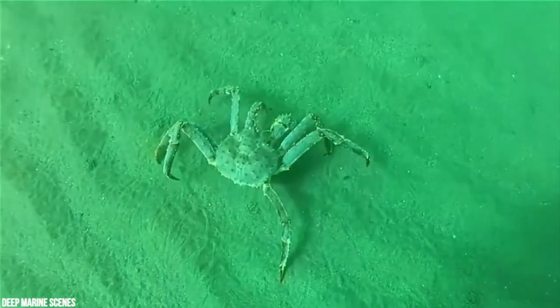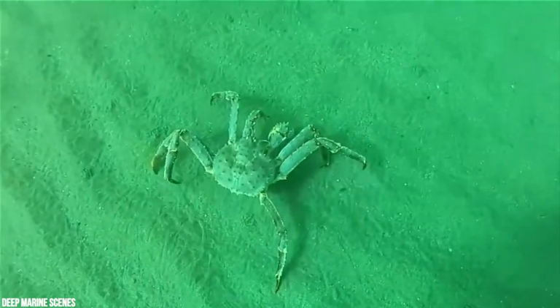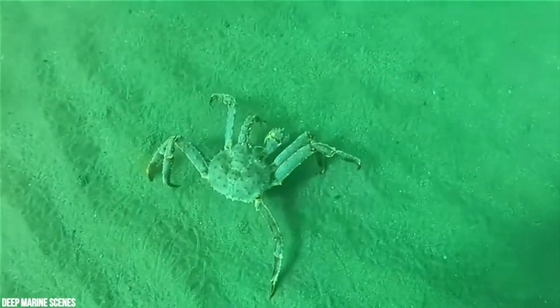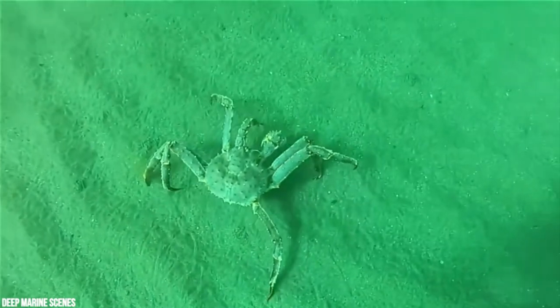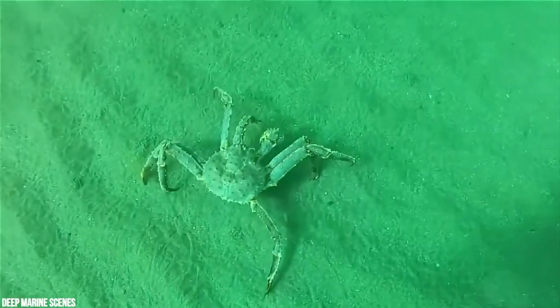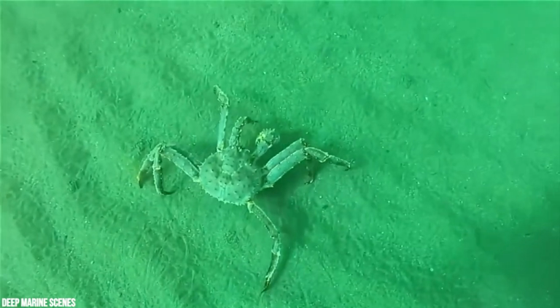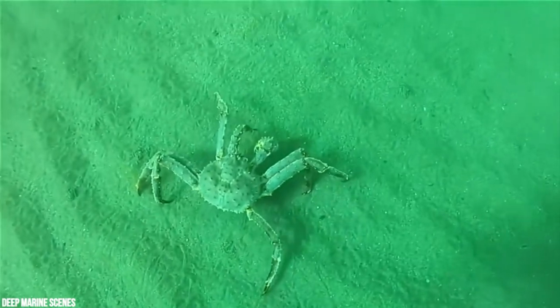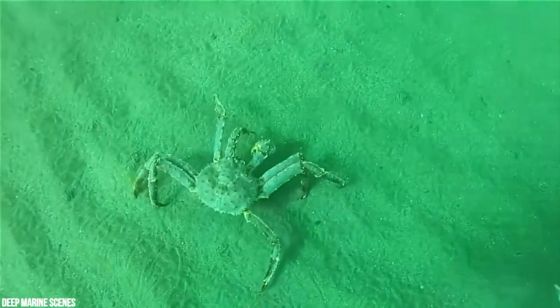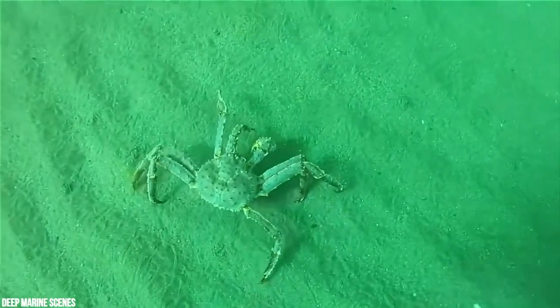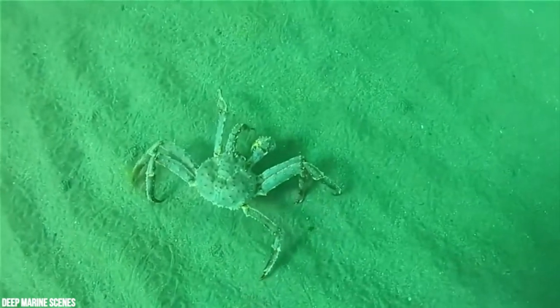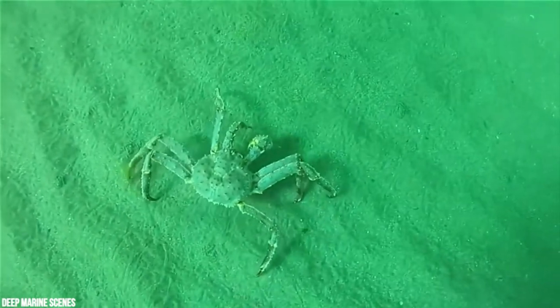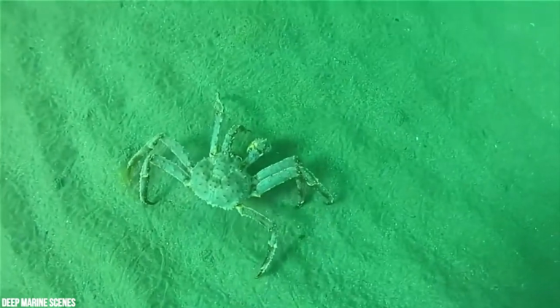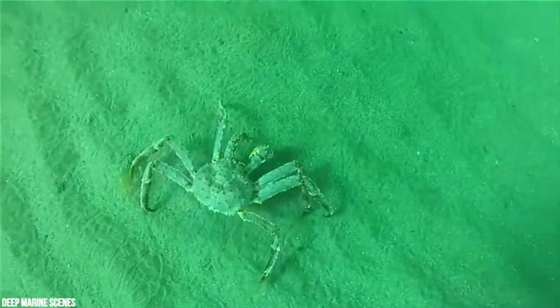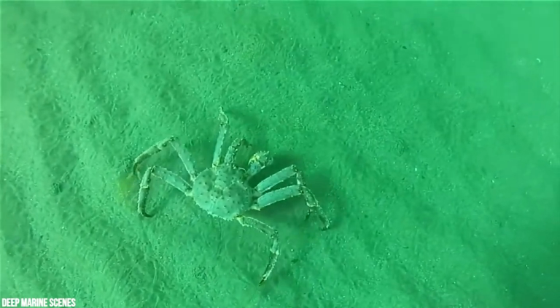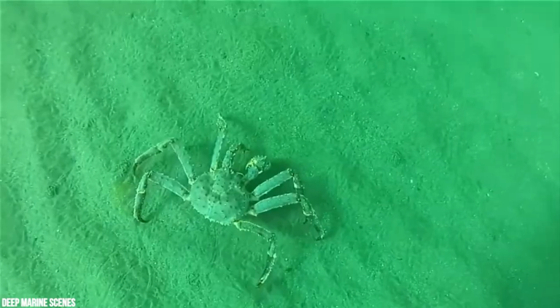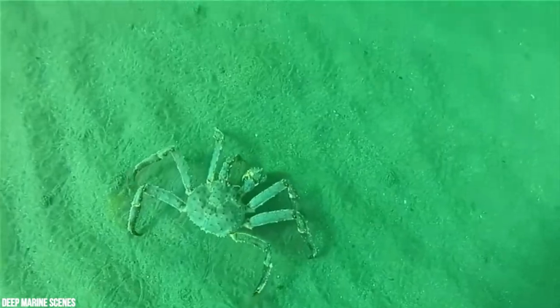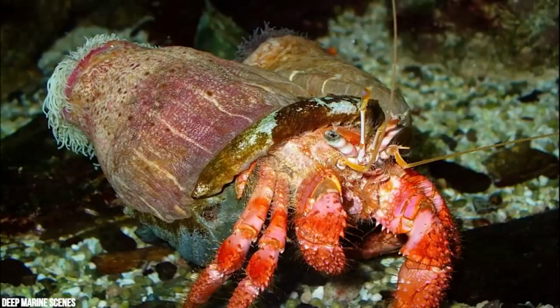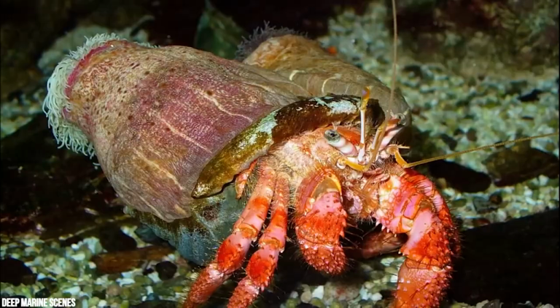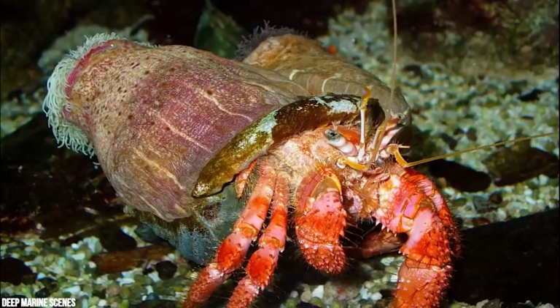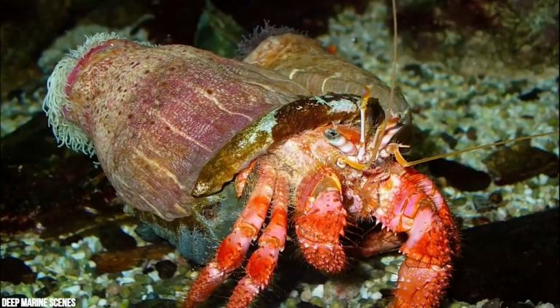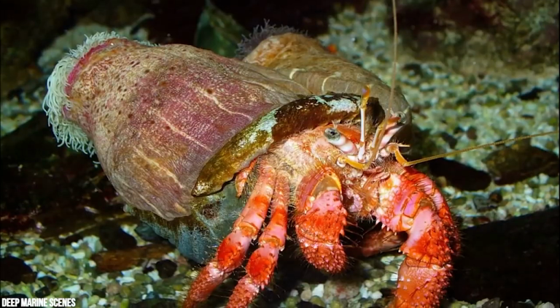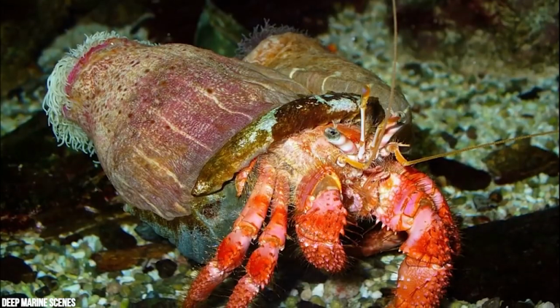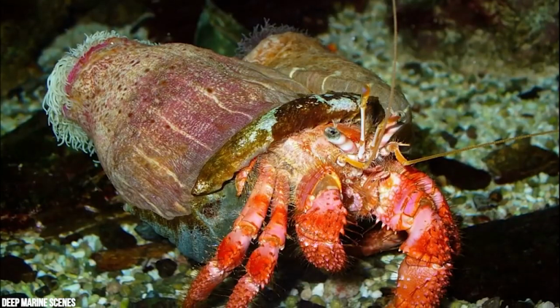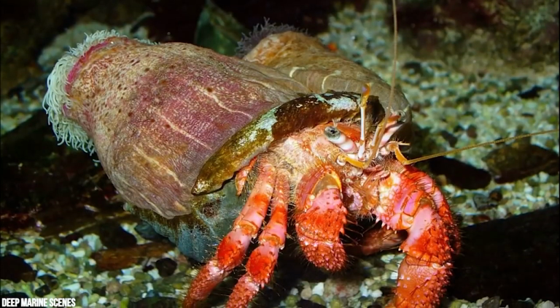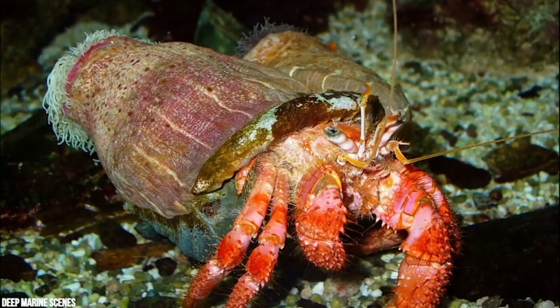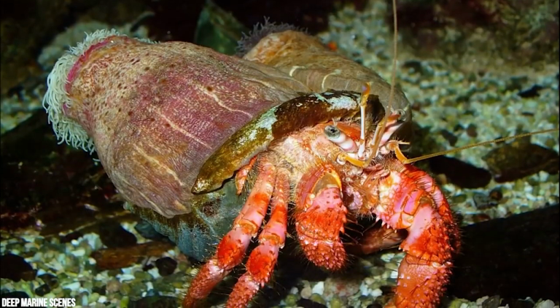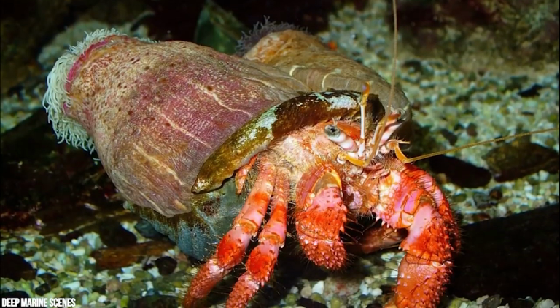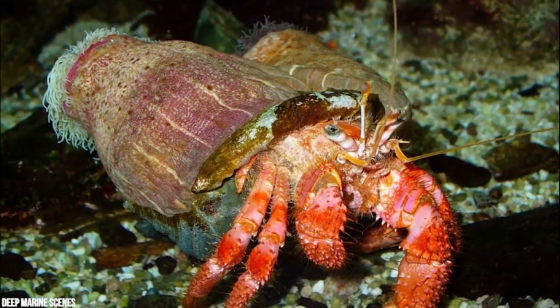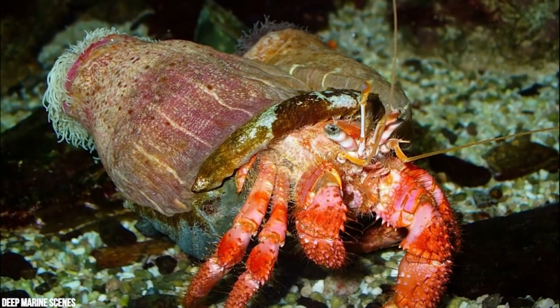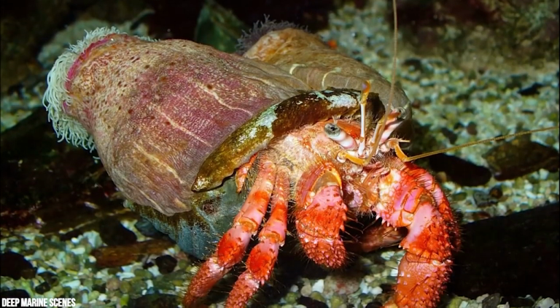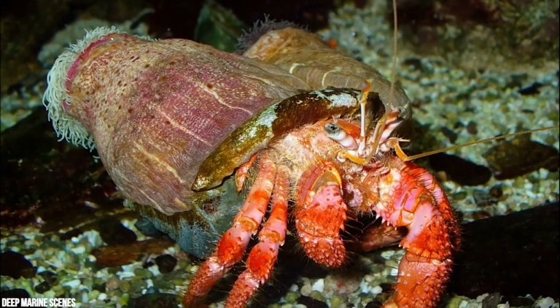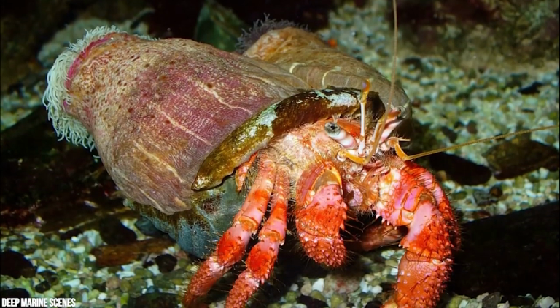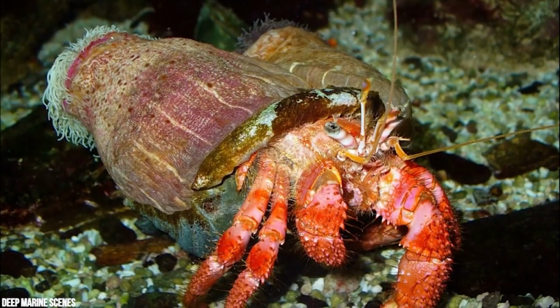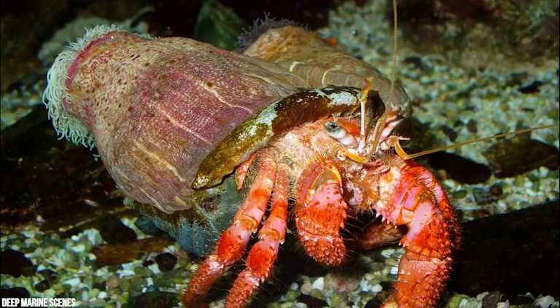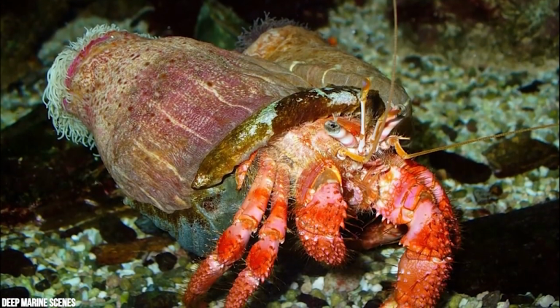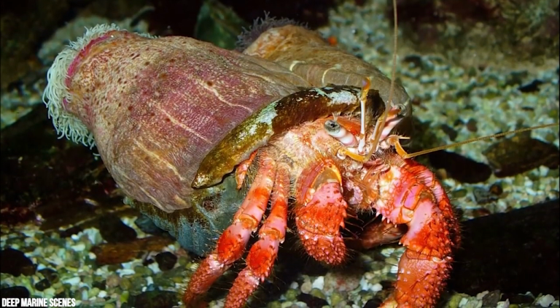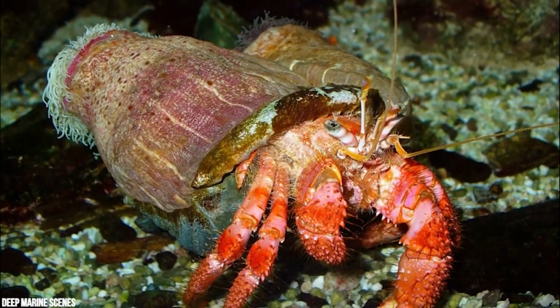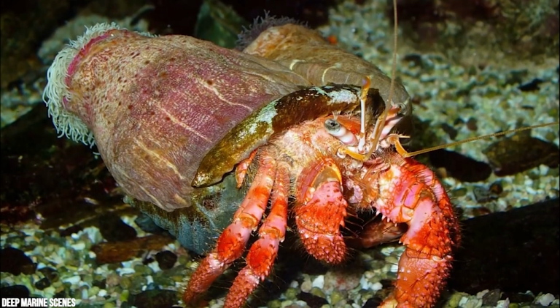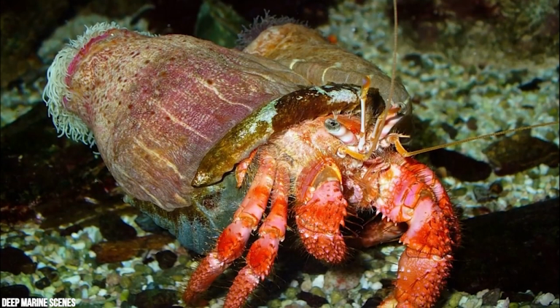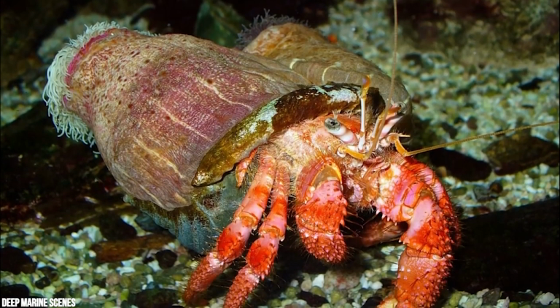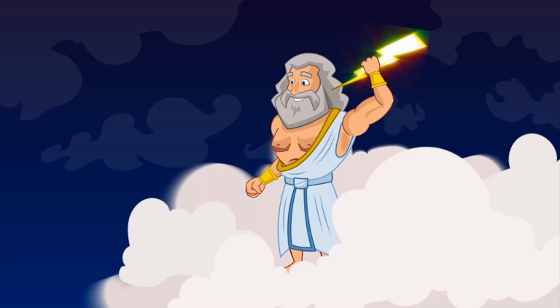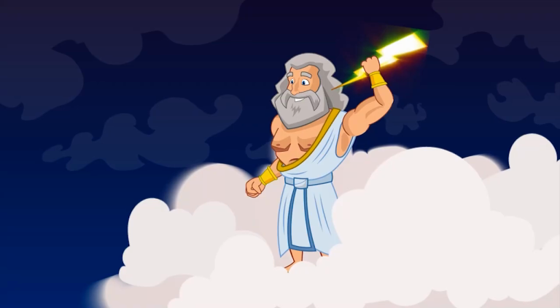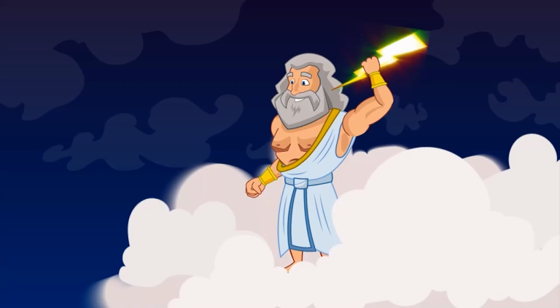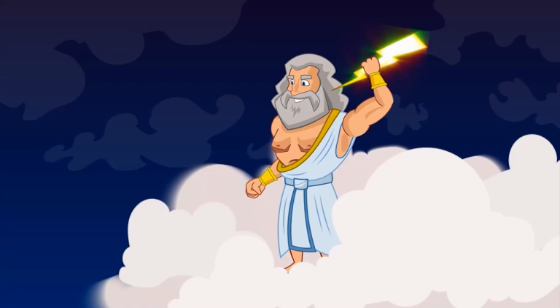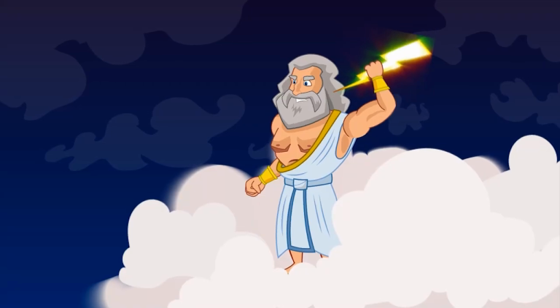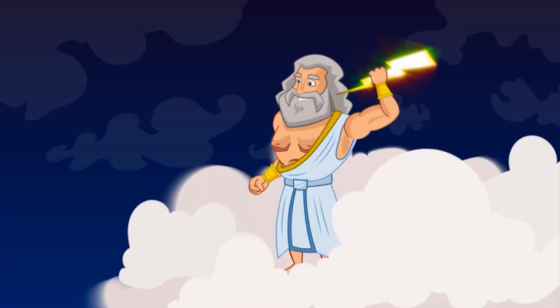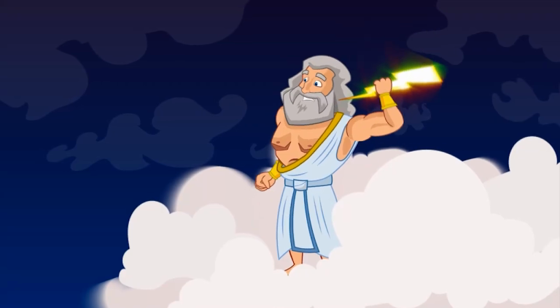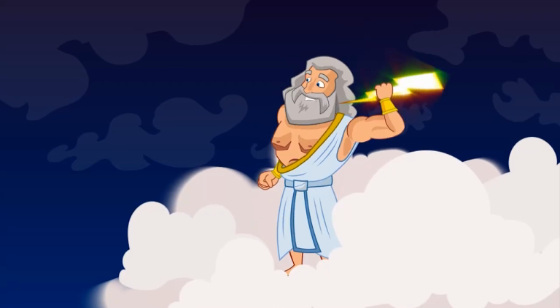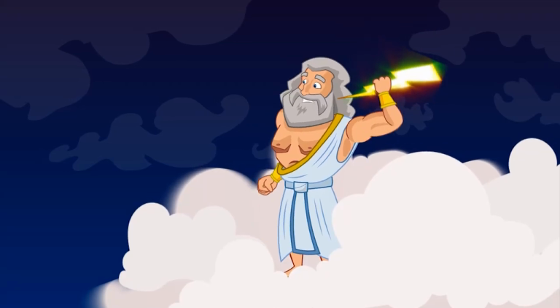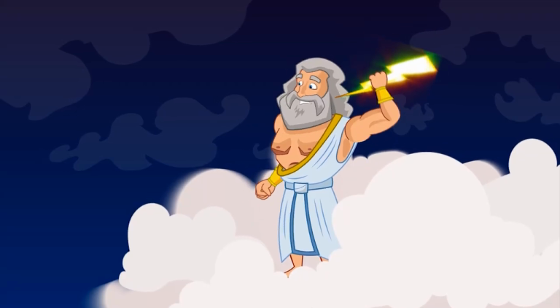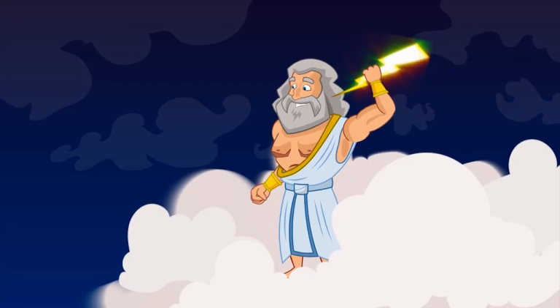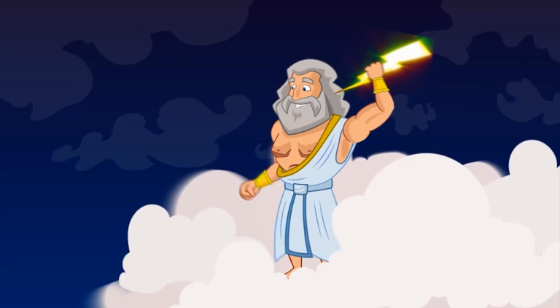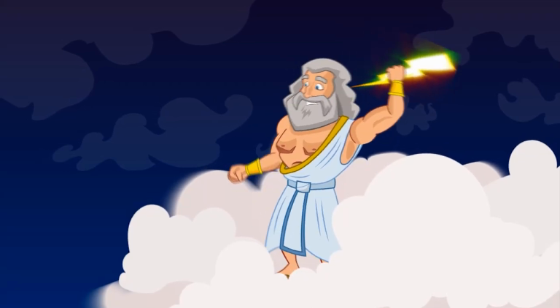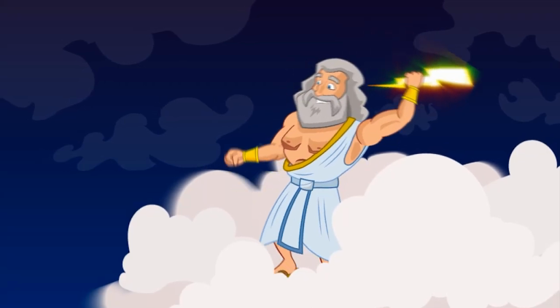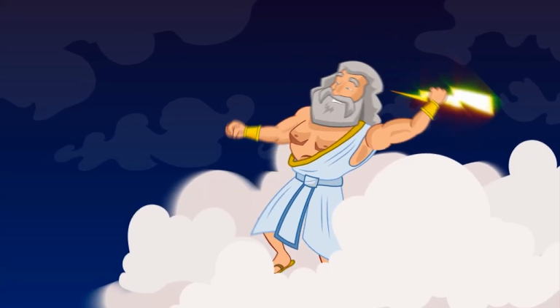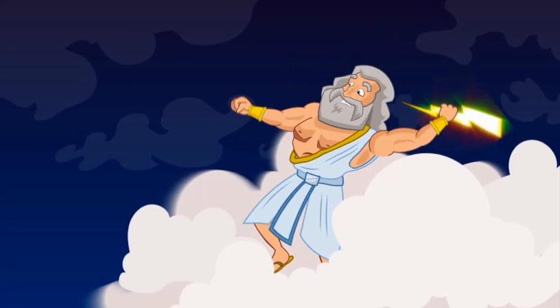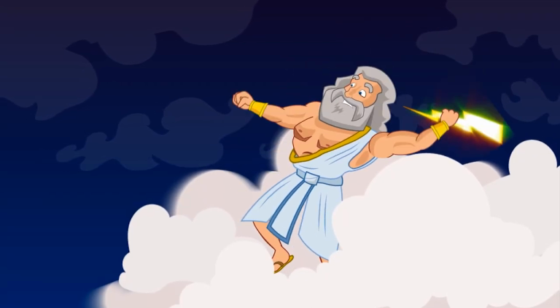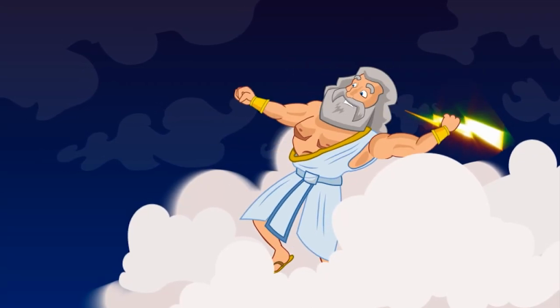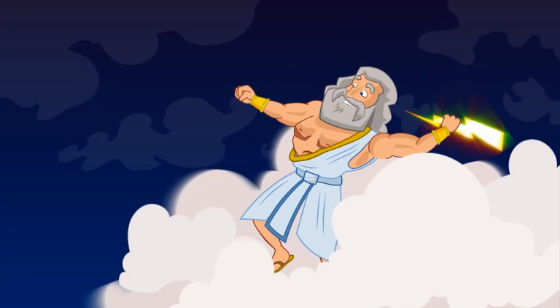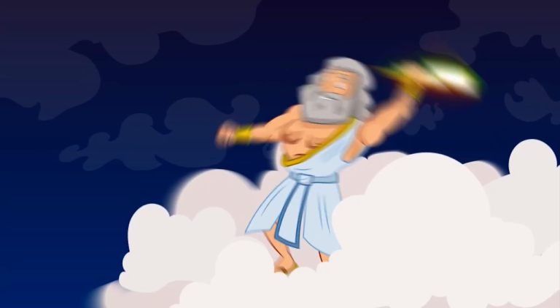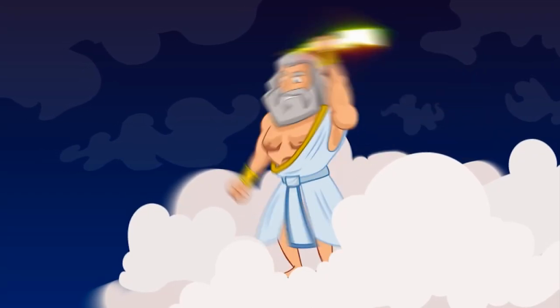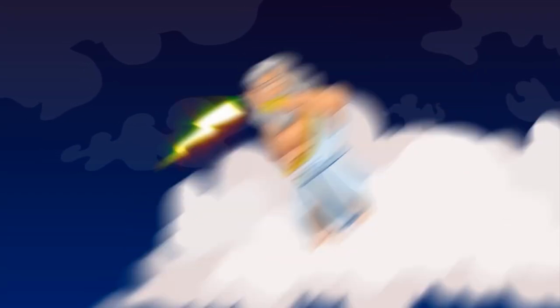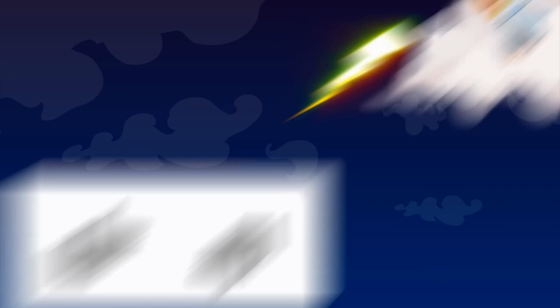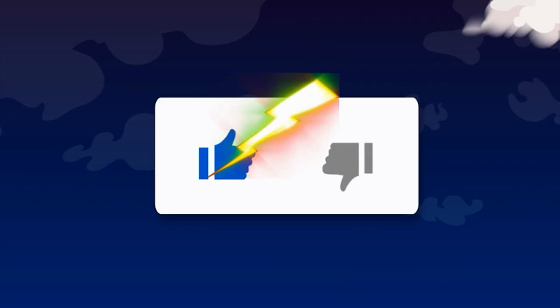Red king crabs are decapod crustaceans that are closely related to hermit crabs.